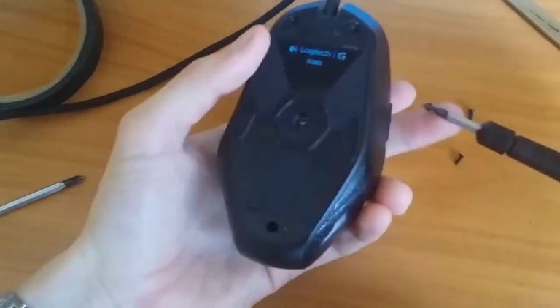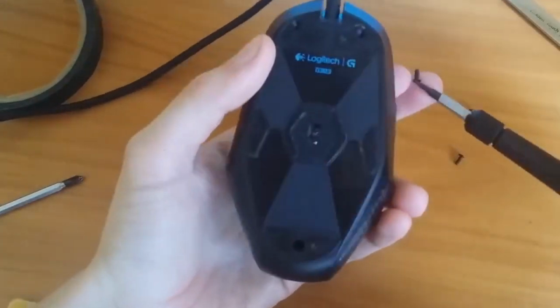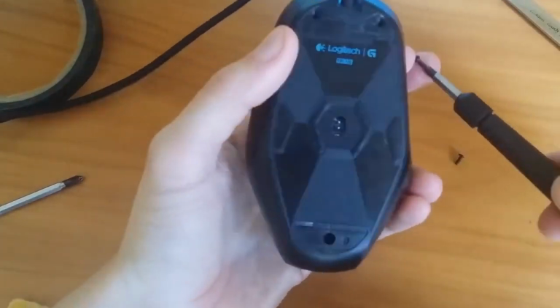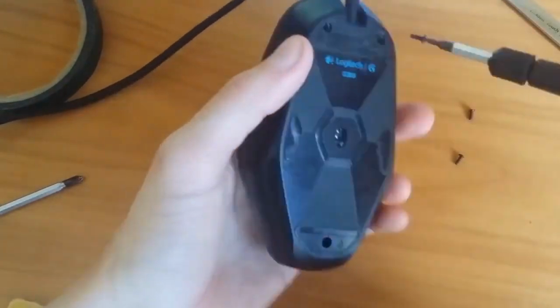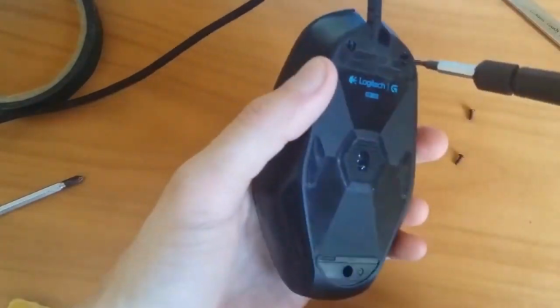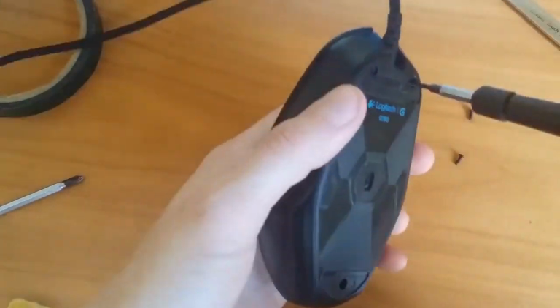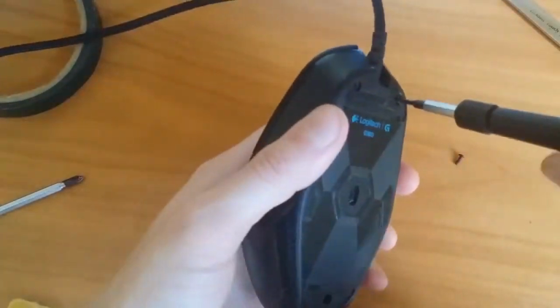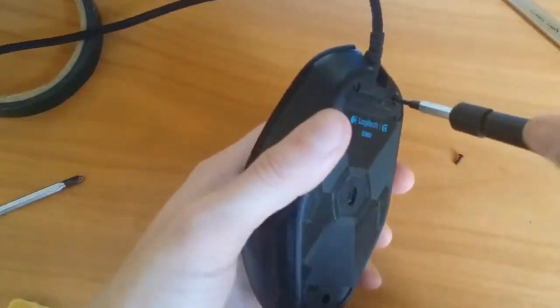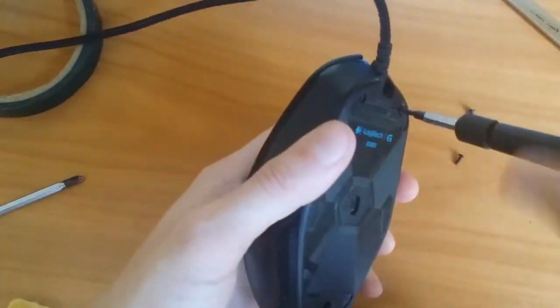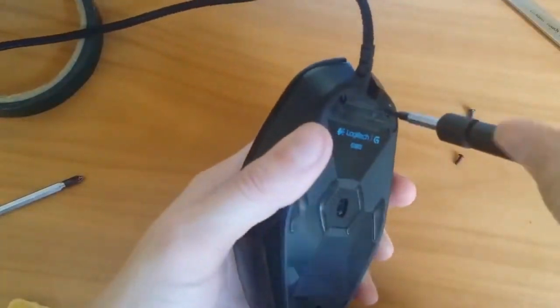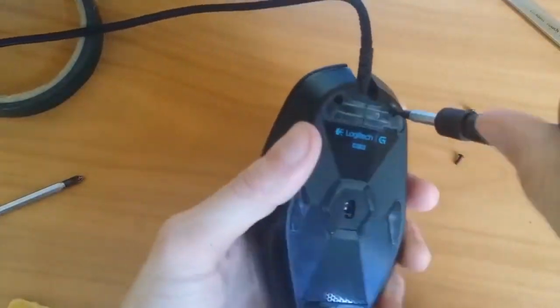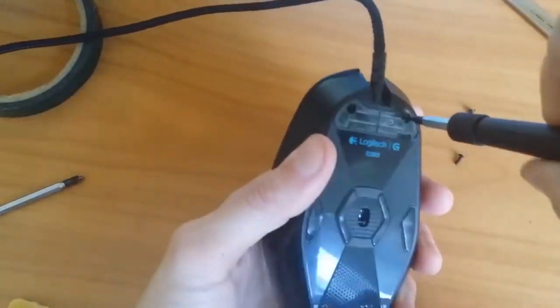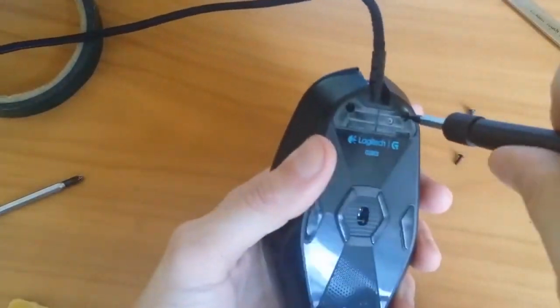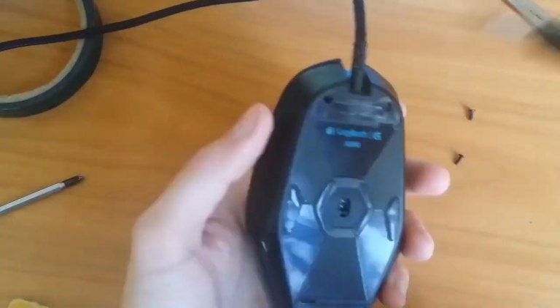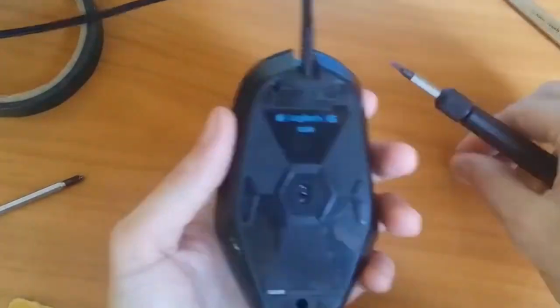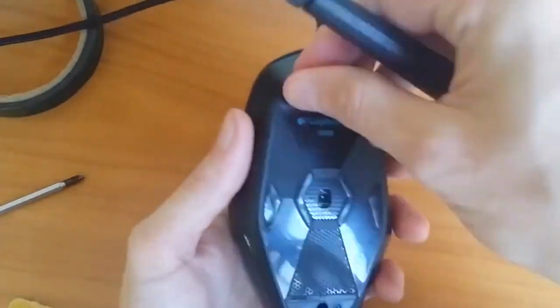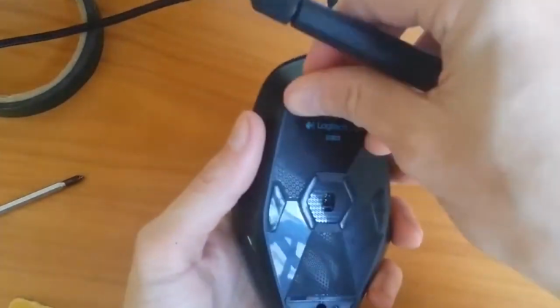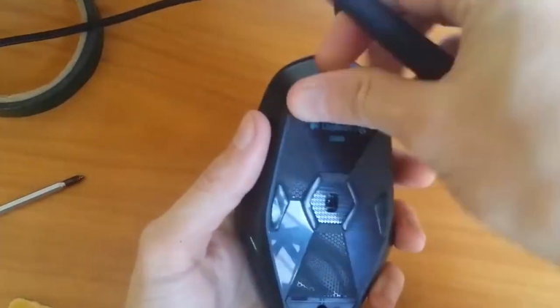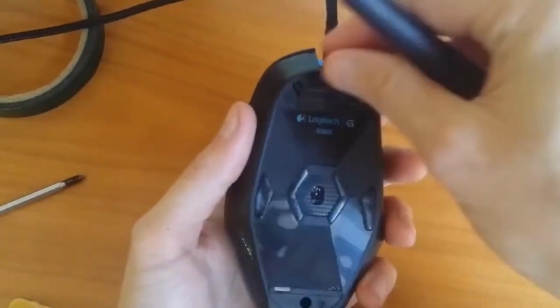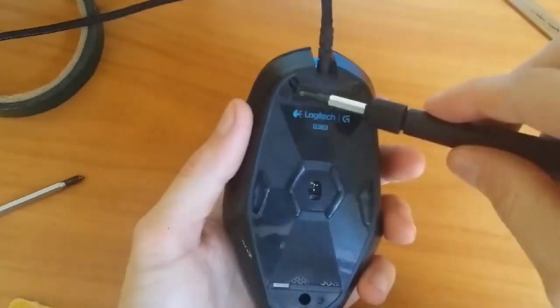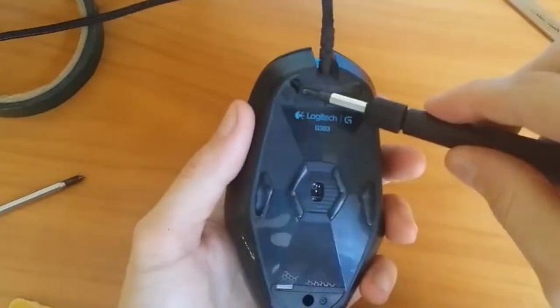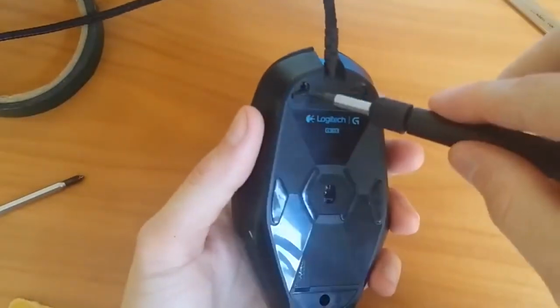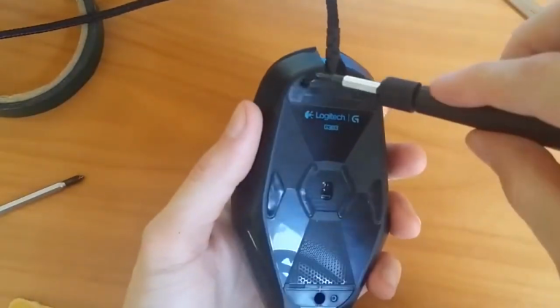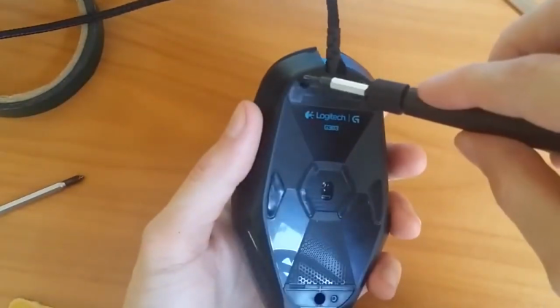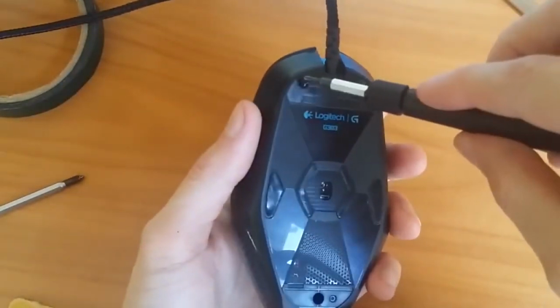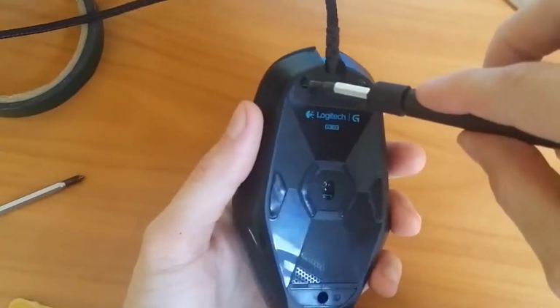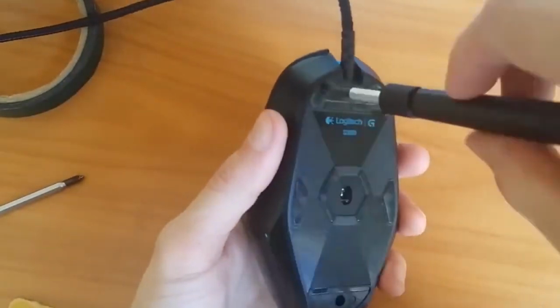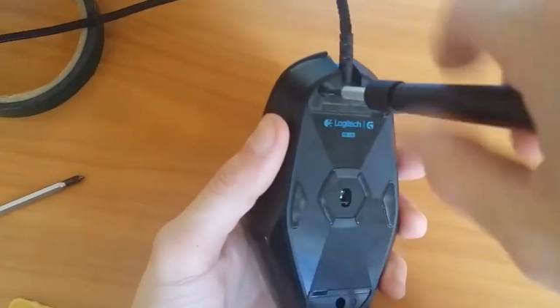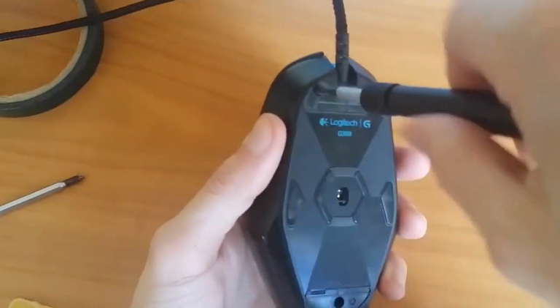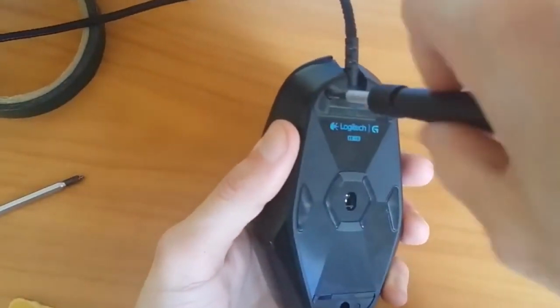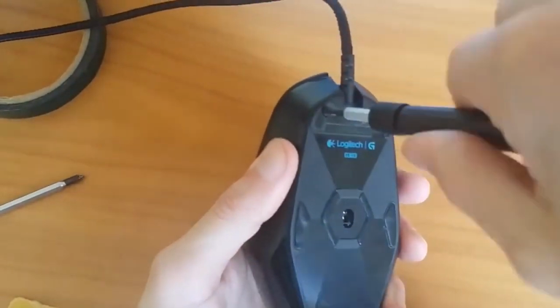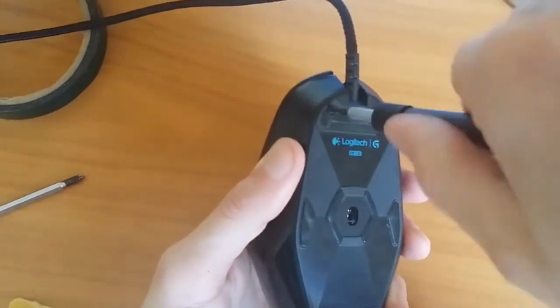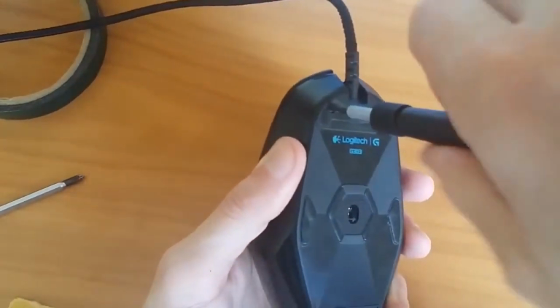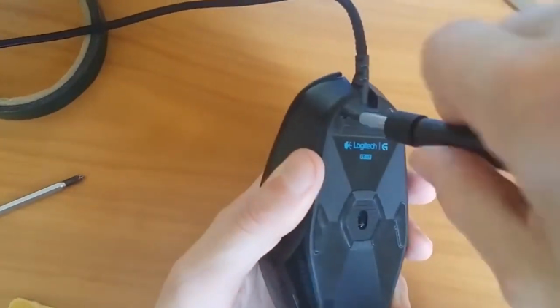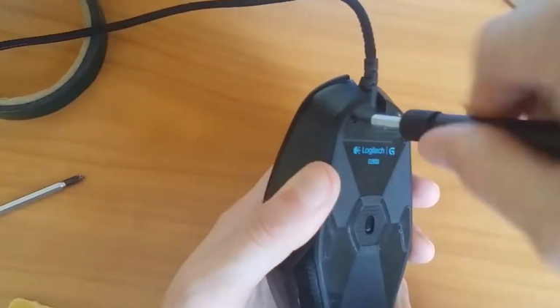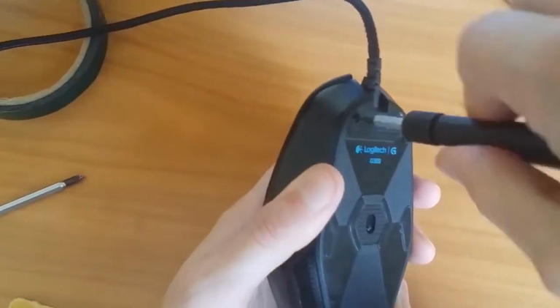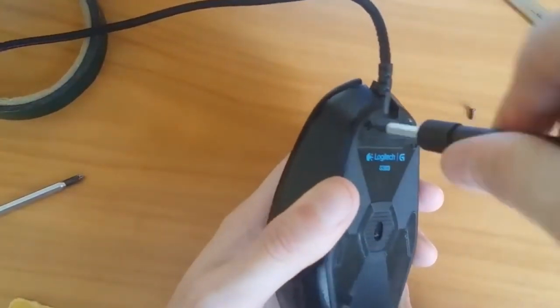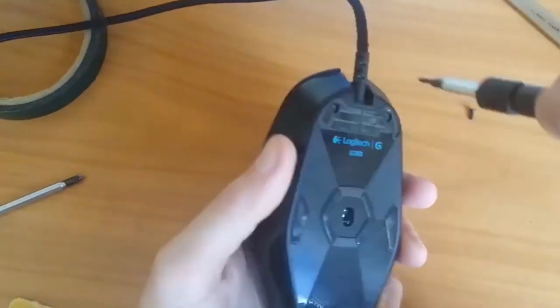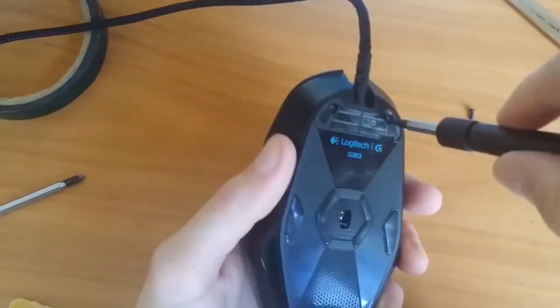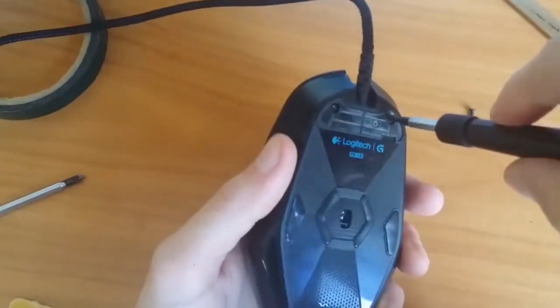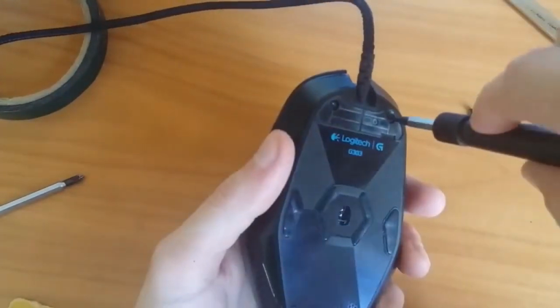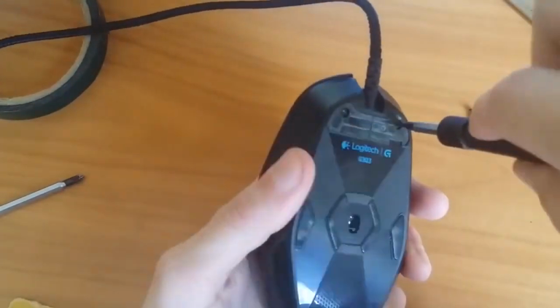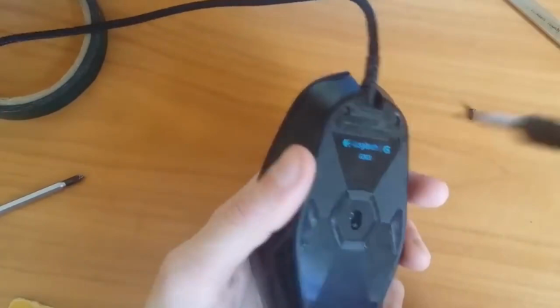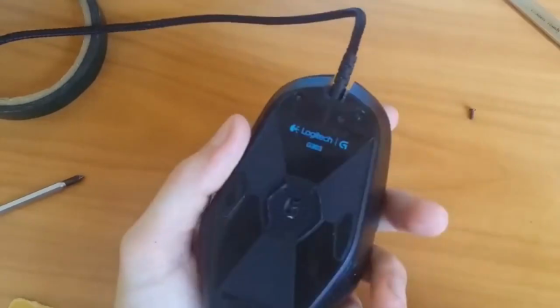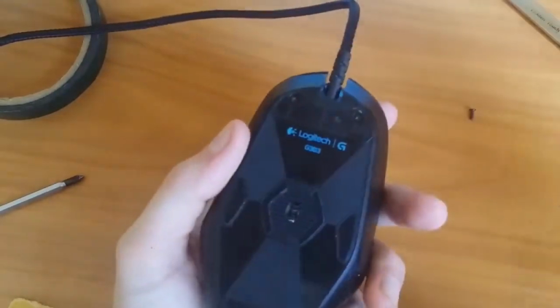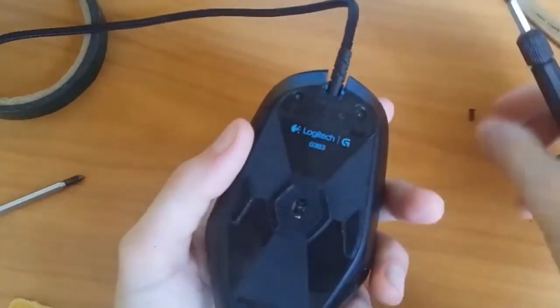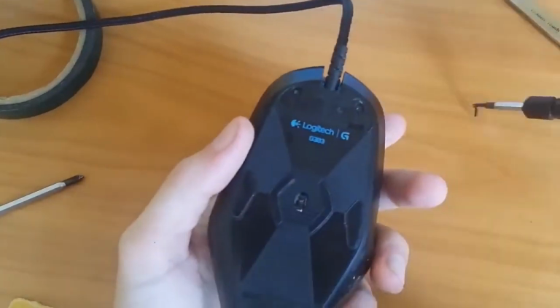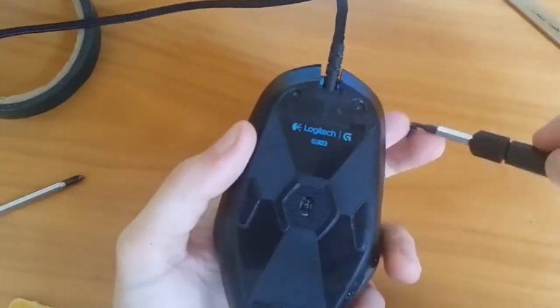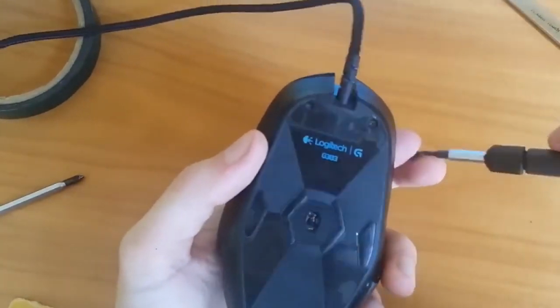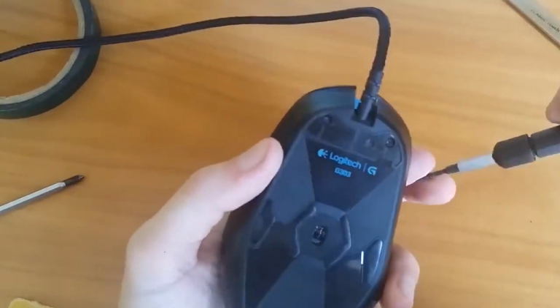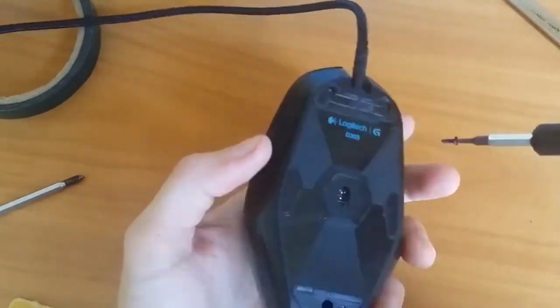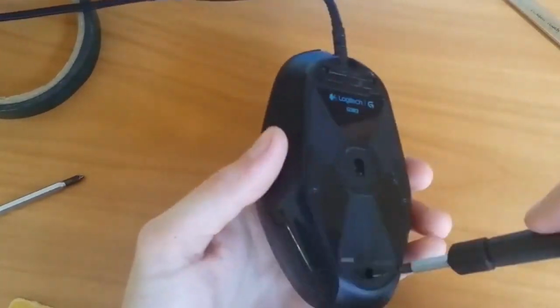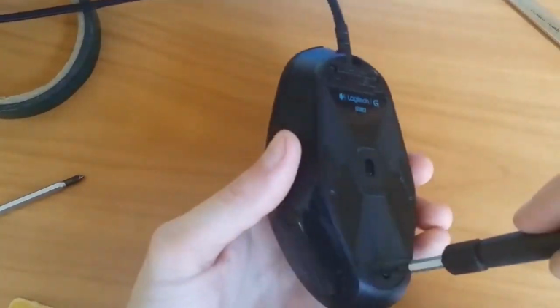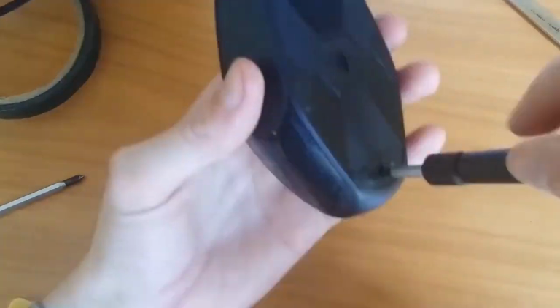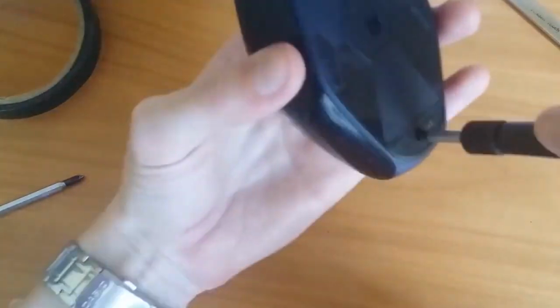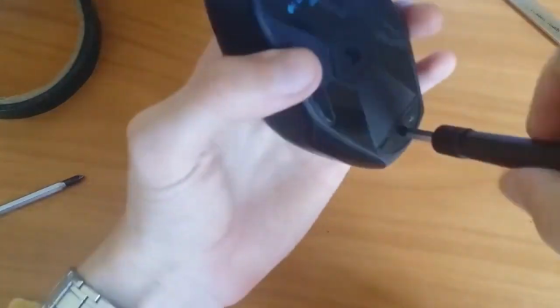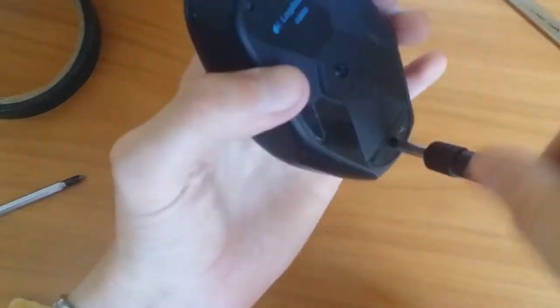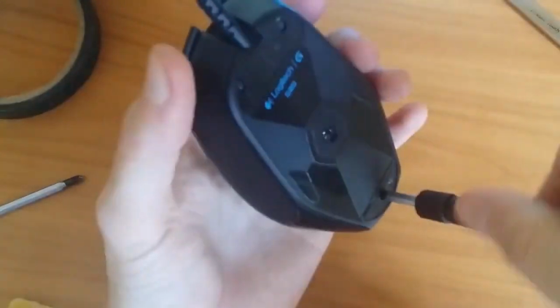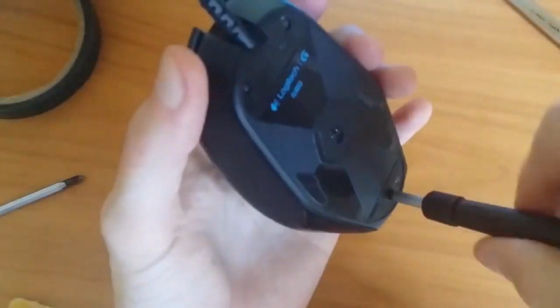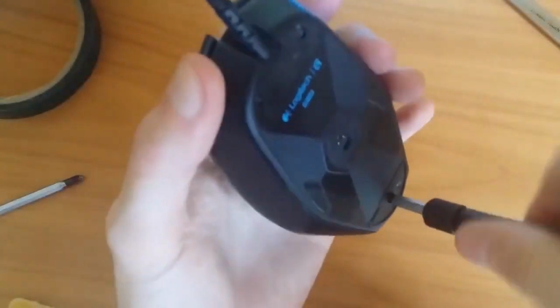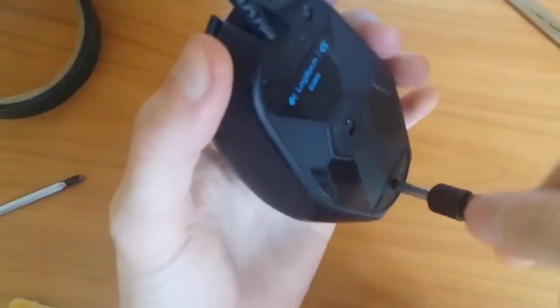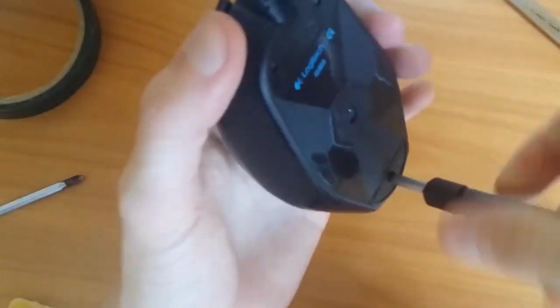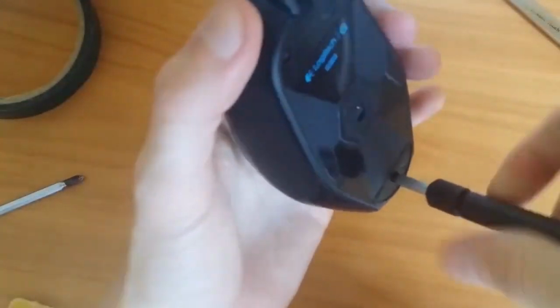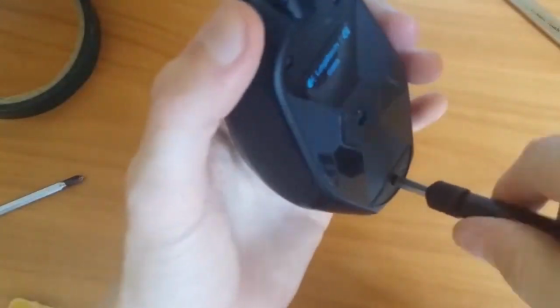I hope your mouse is not faulty, but if it has the same issue, now you know how to solve it. Thank you for watching.